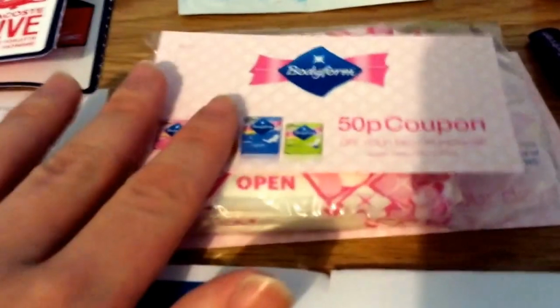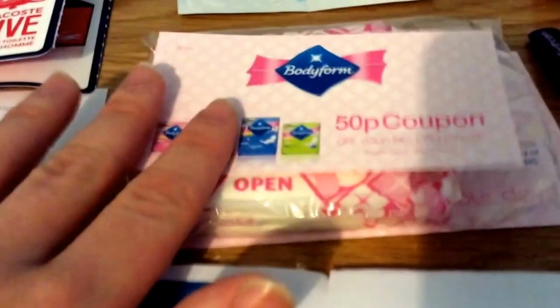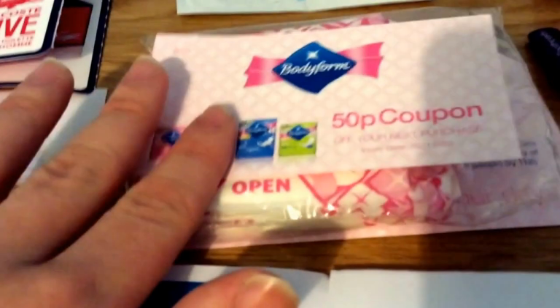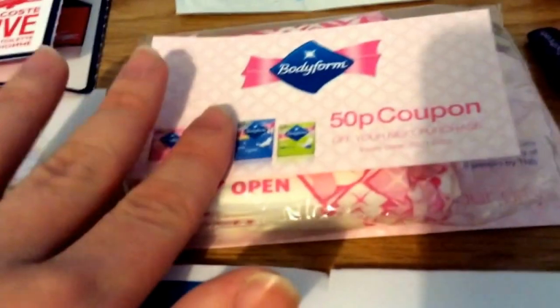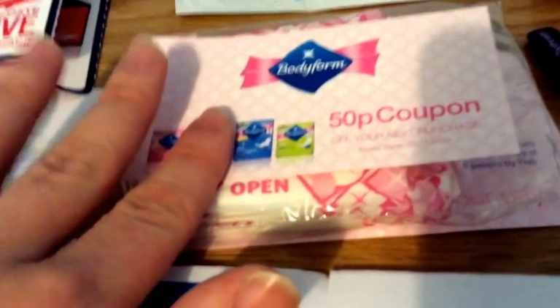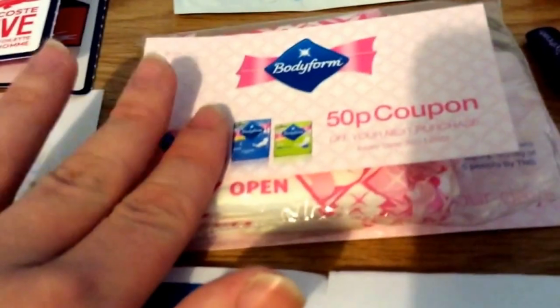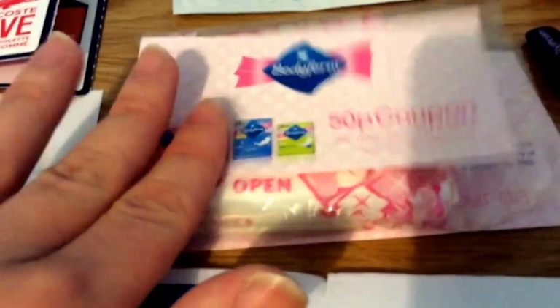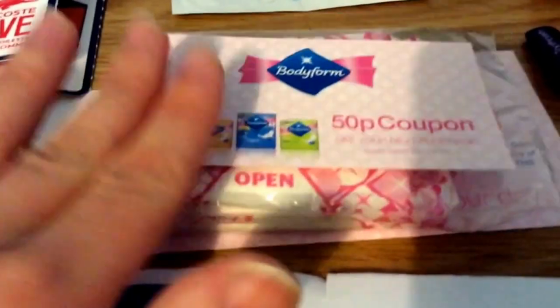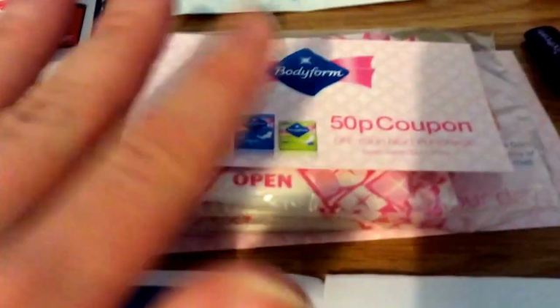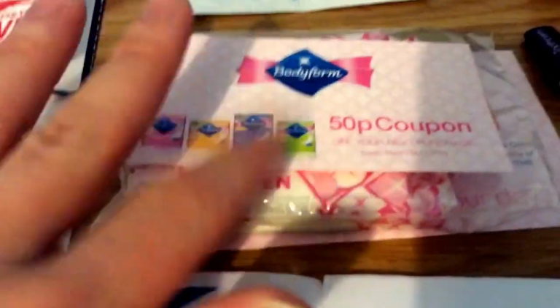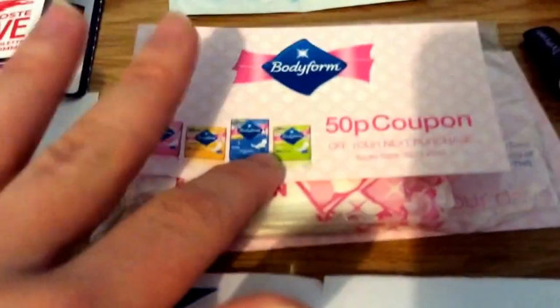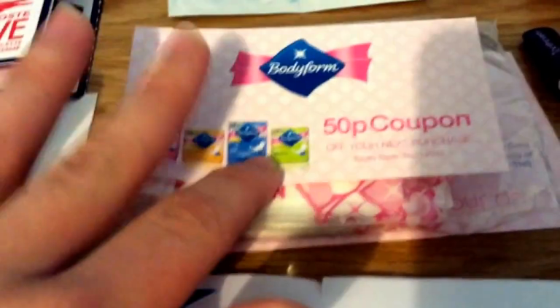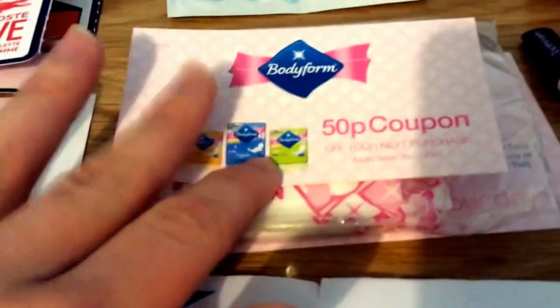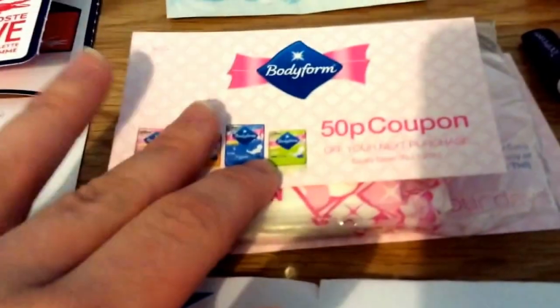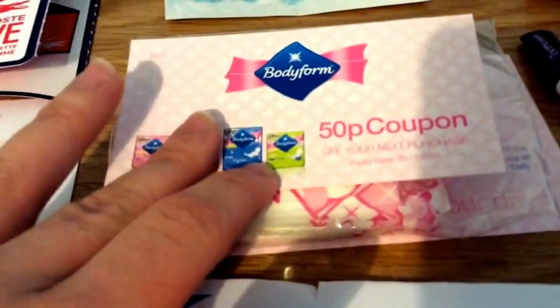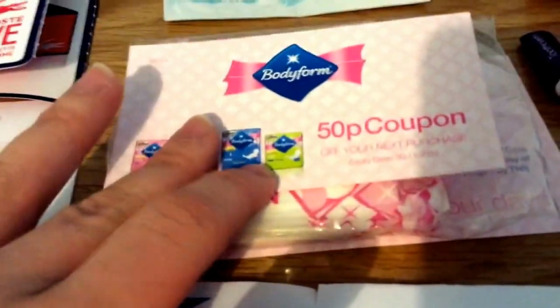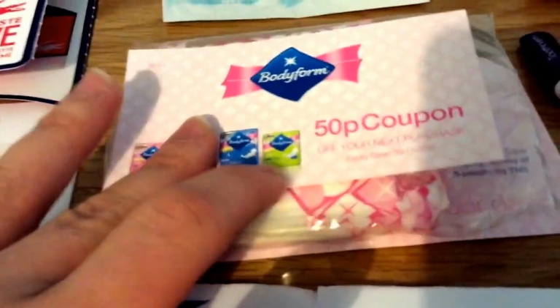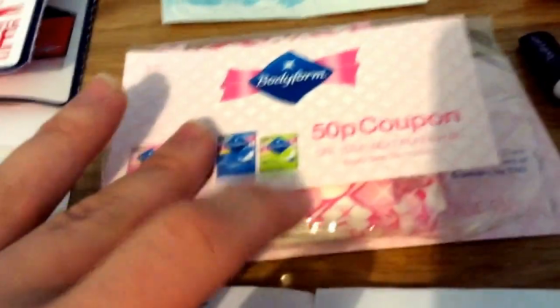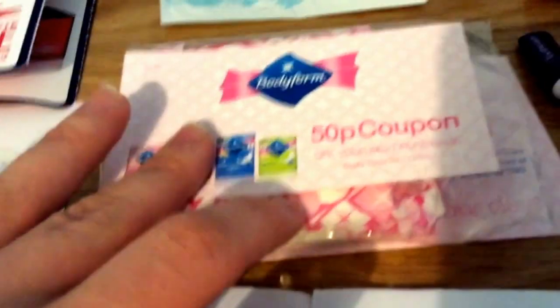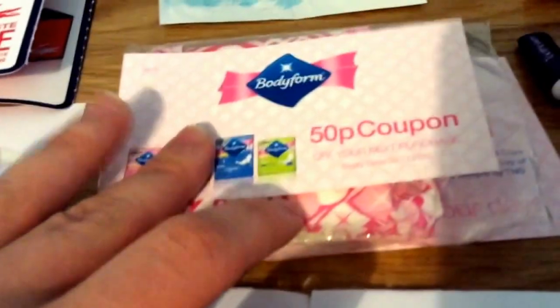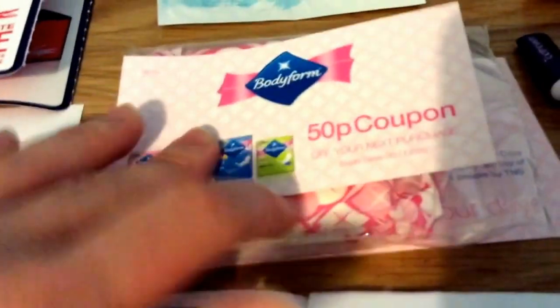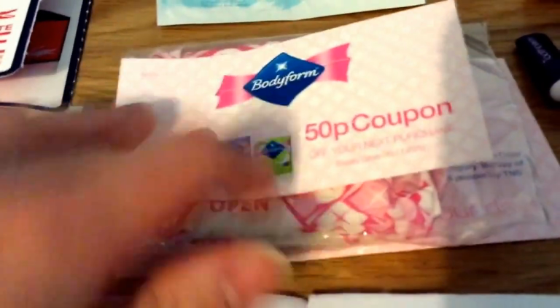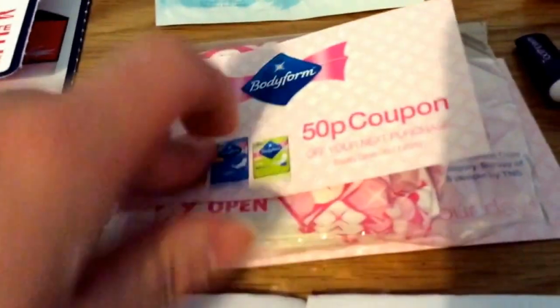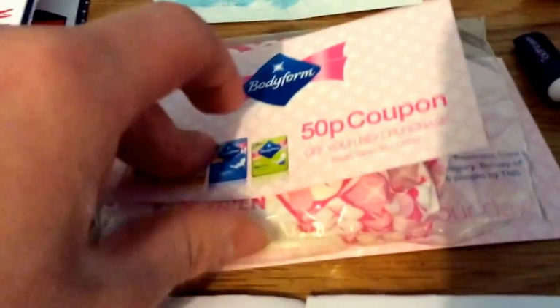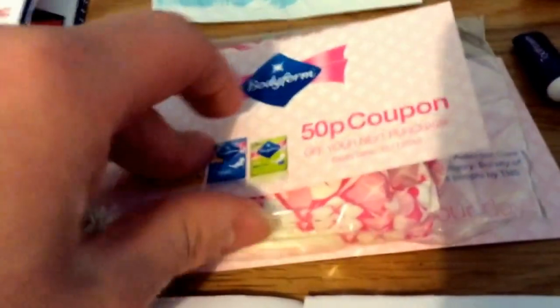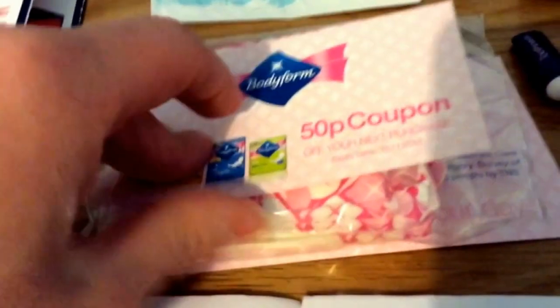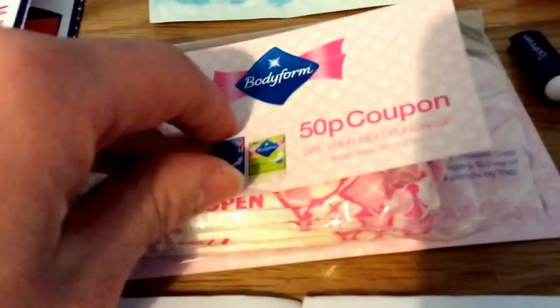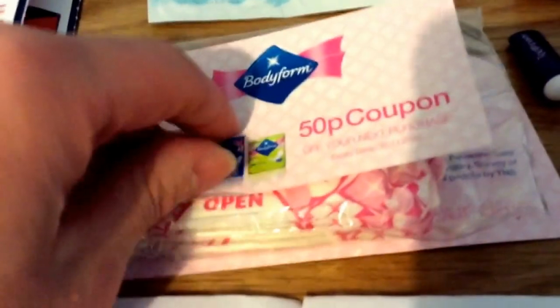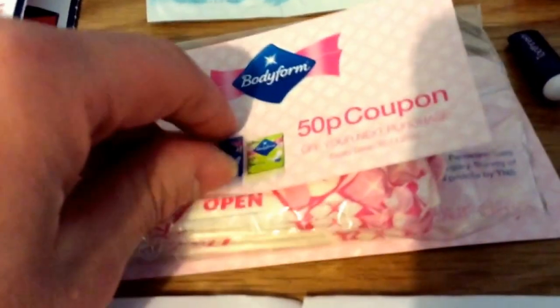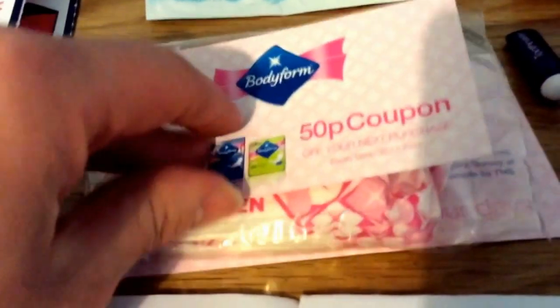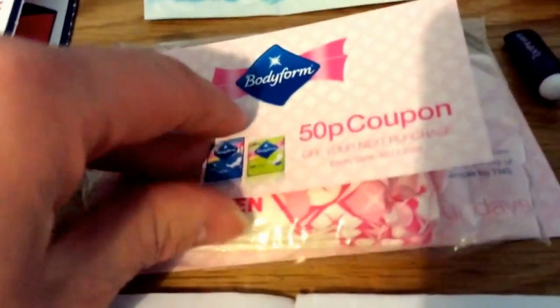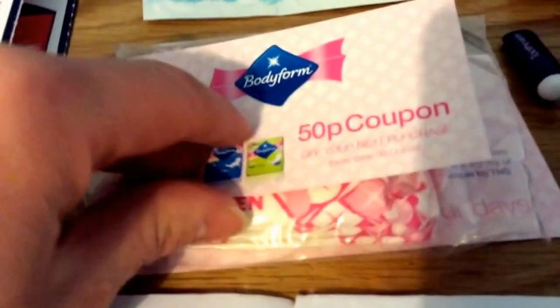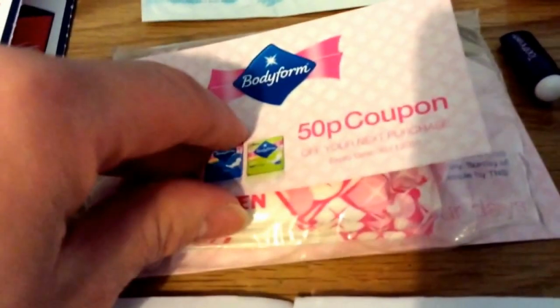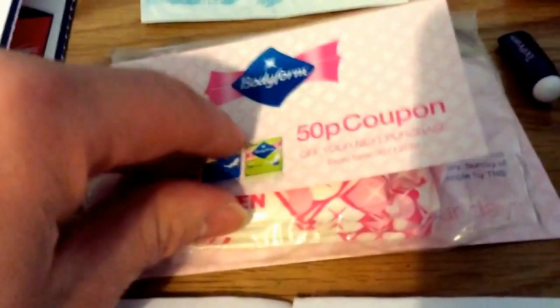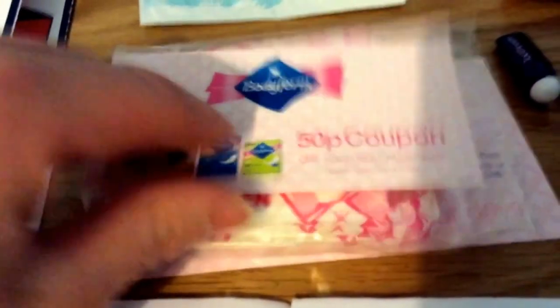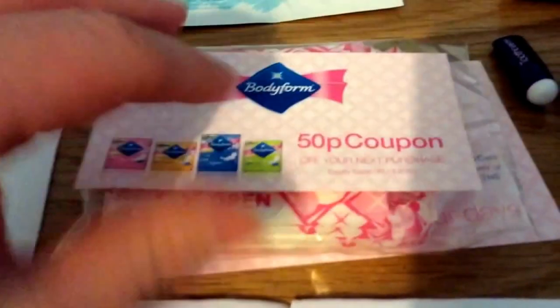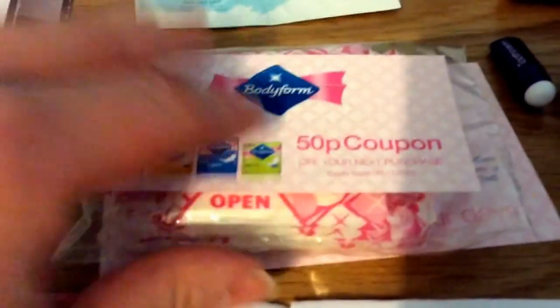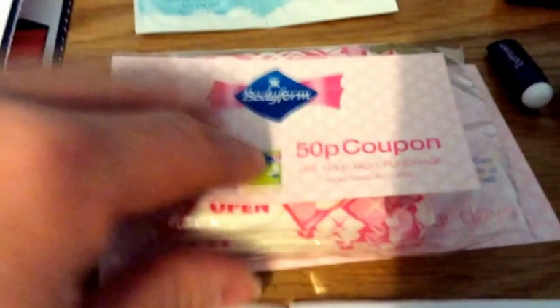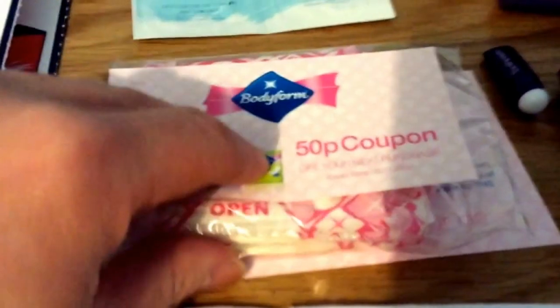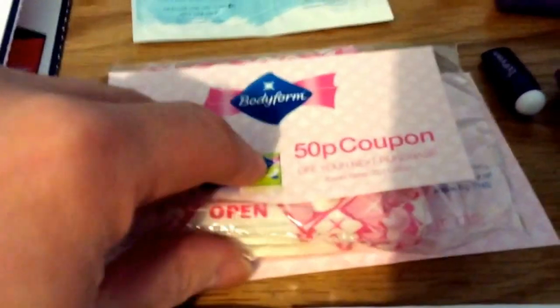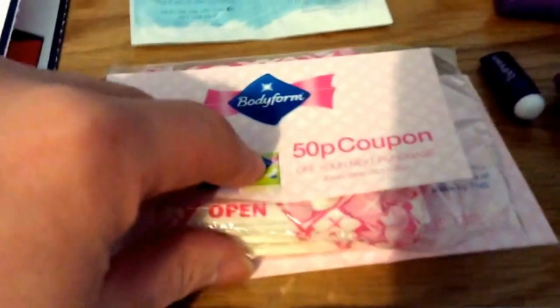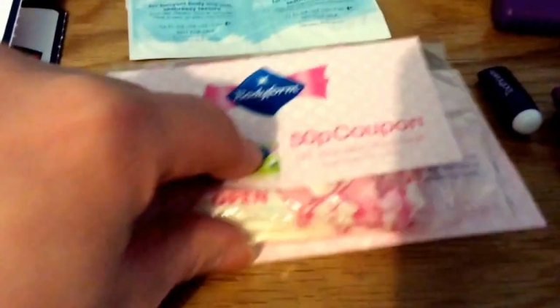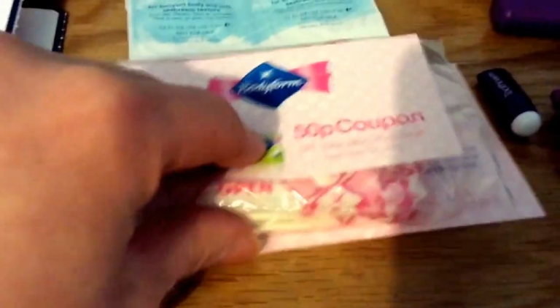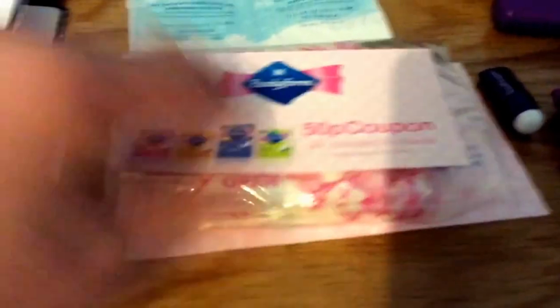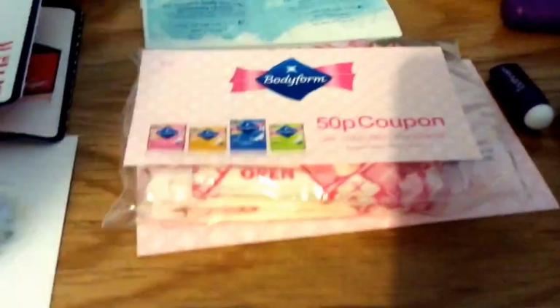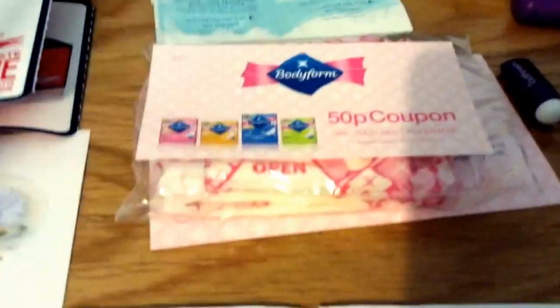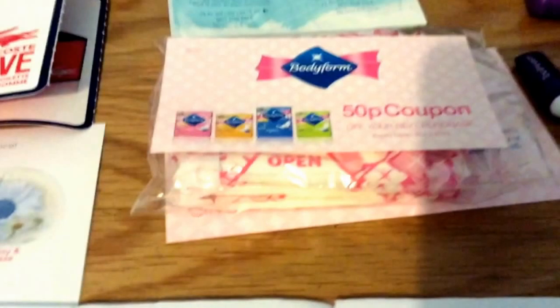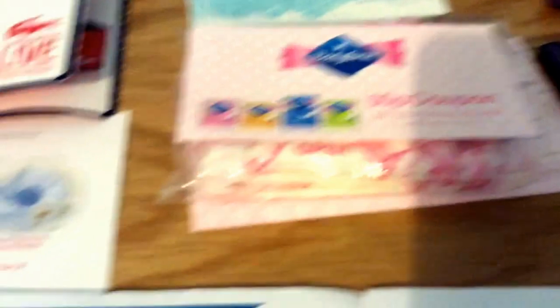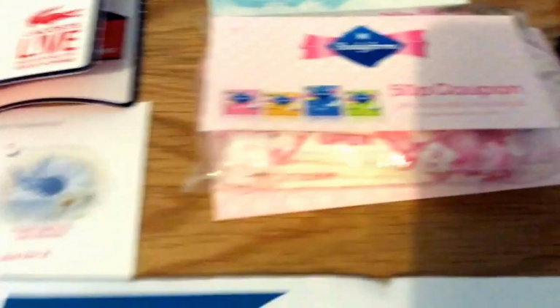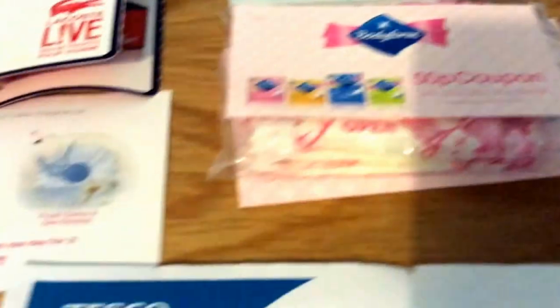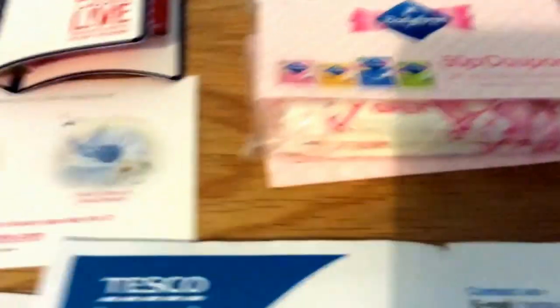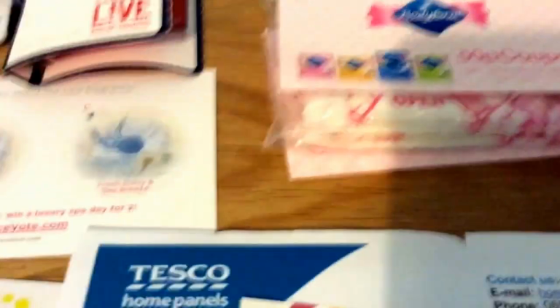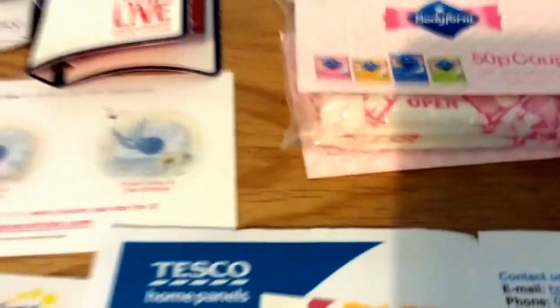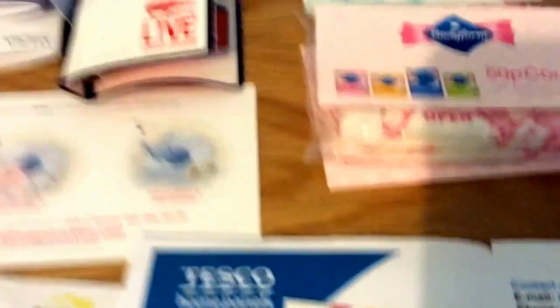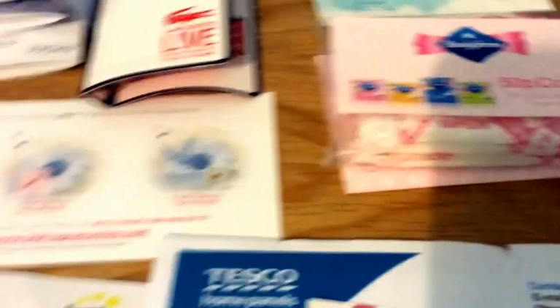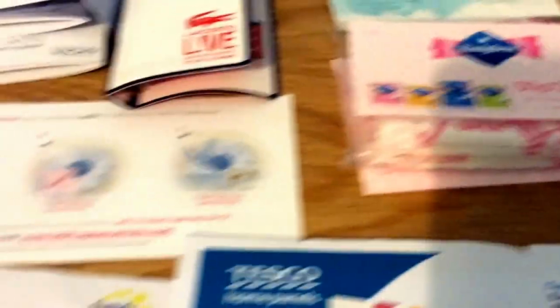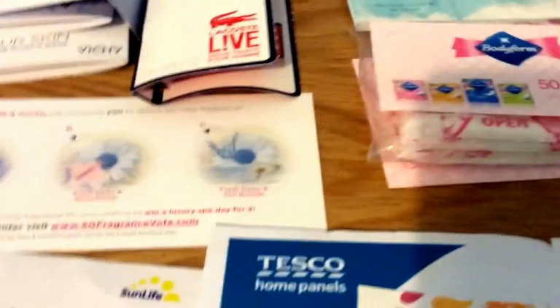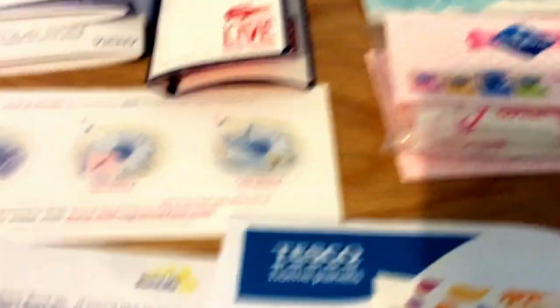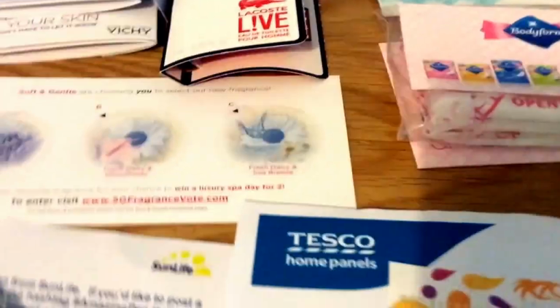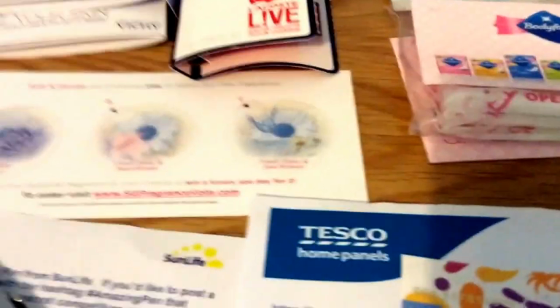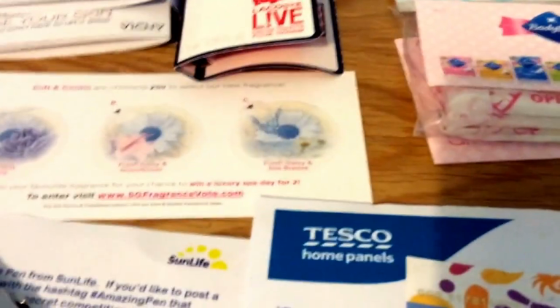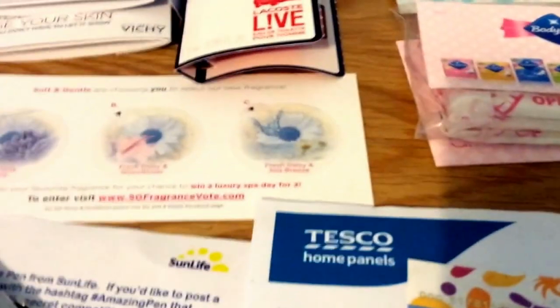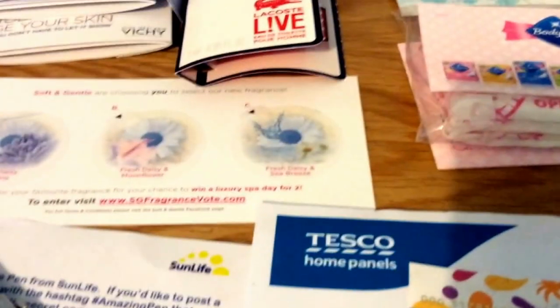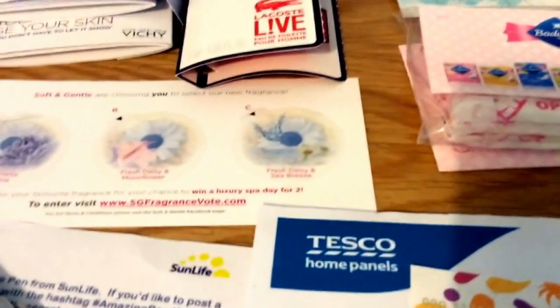Bodyform samples and a coupon. I think that's still going on as well. I will put the links below — I just need to check what's still available.